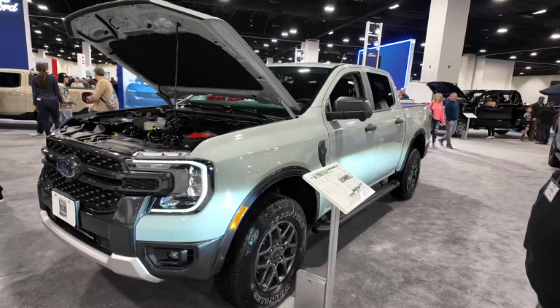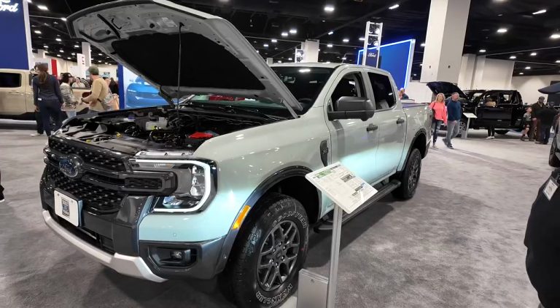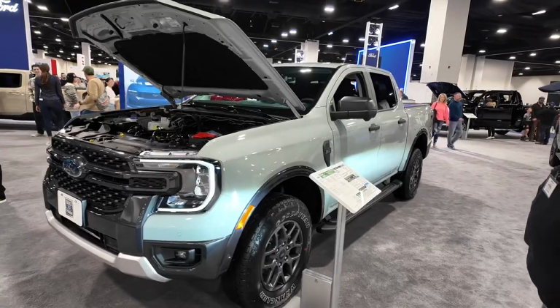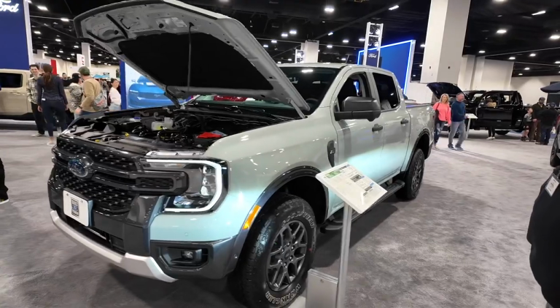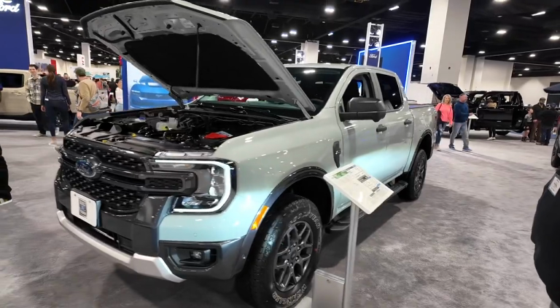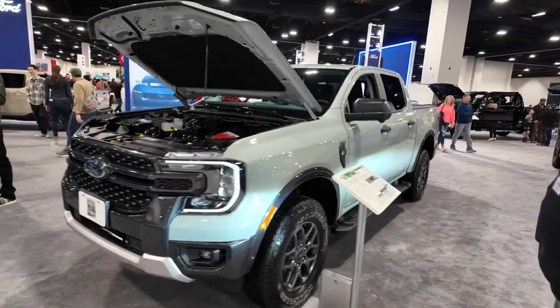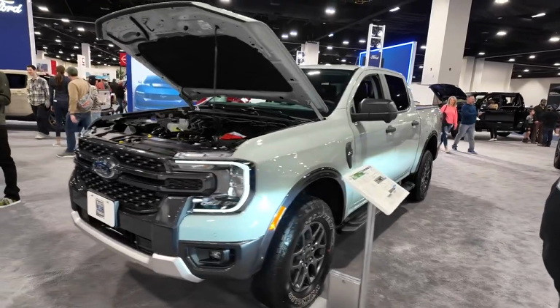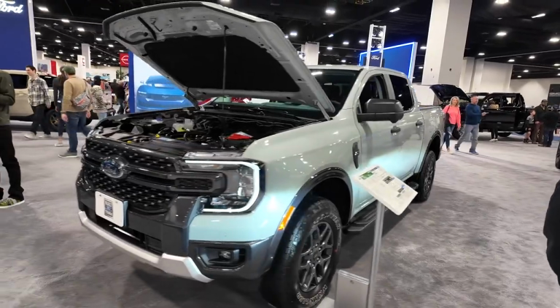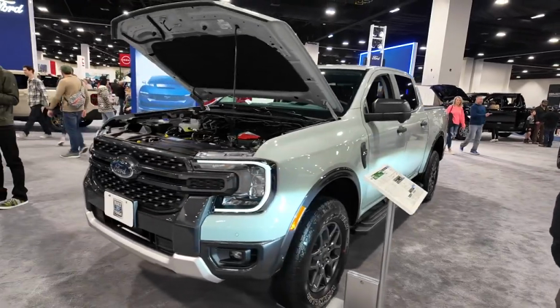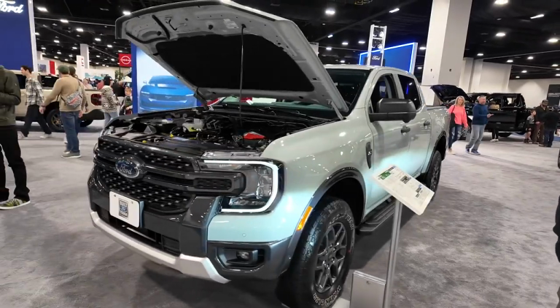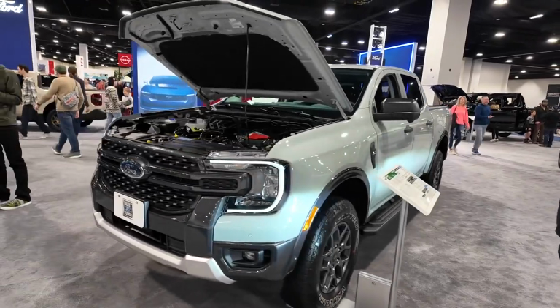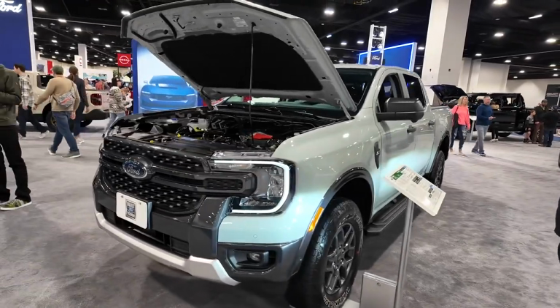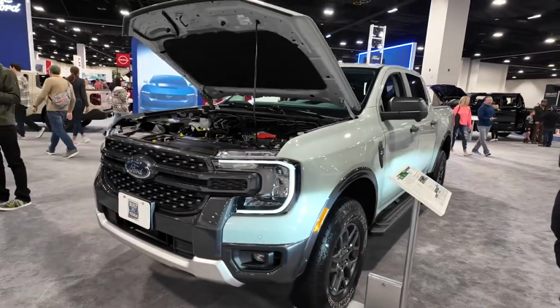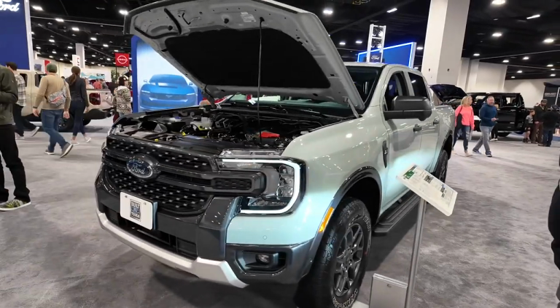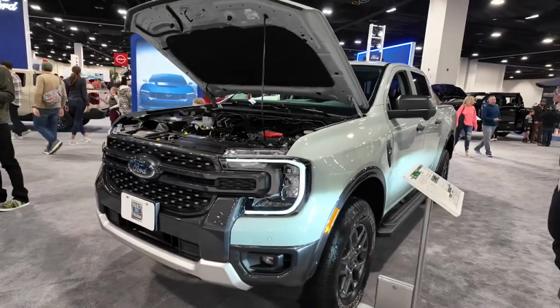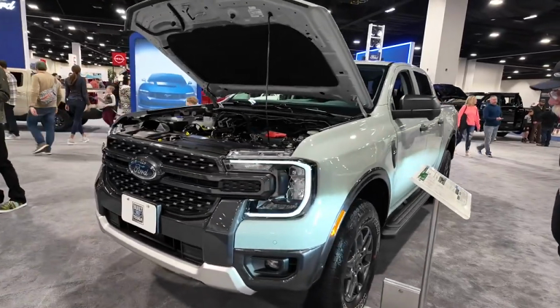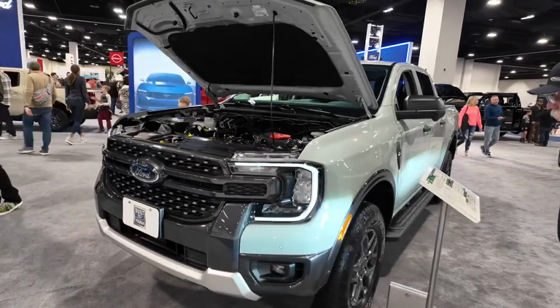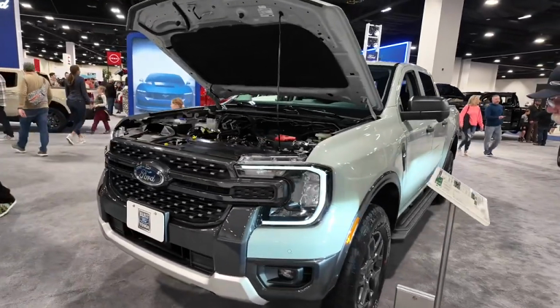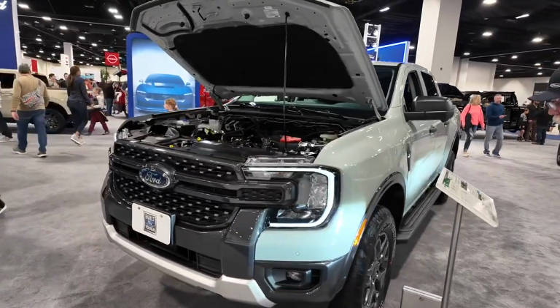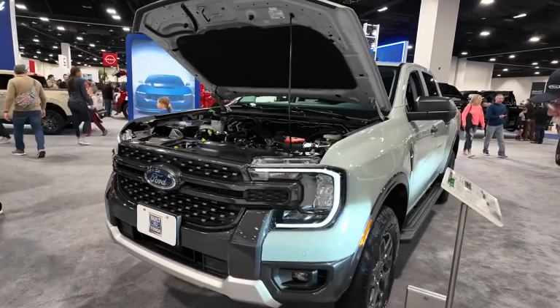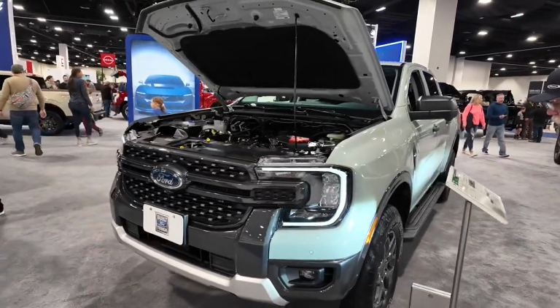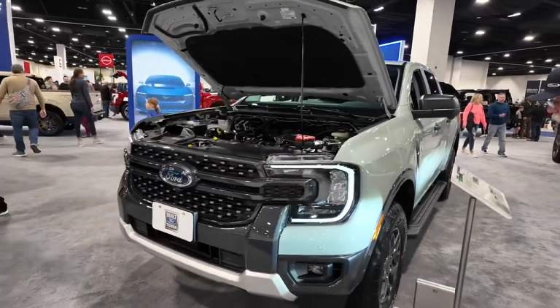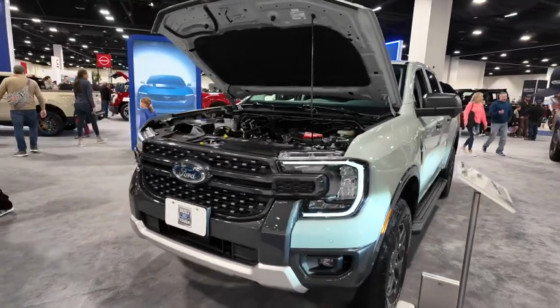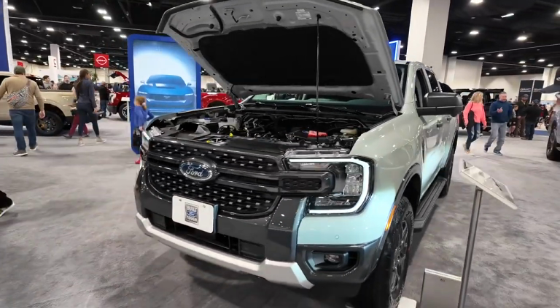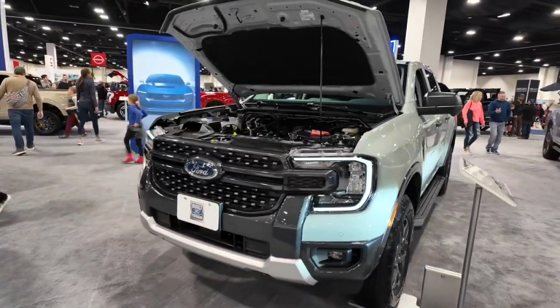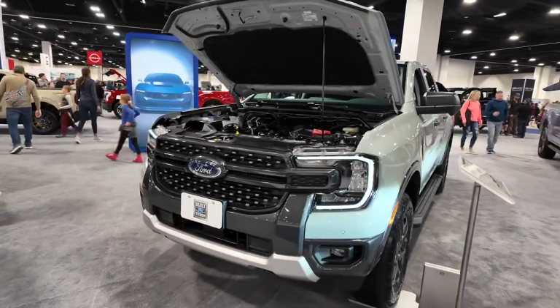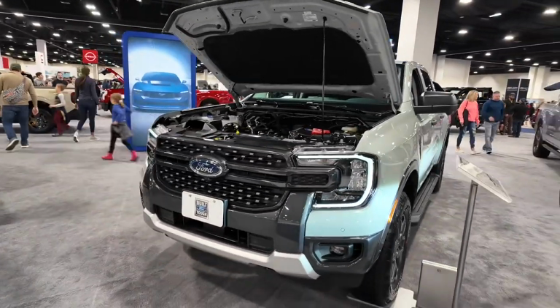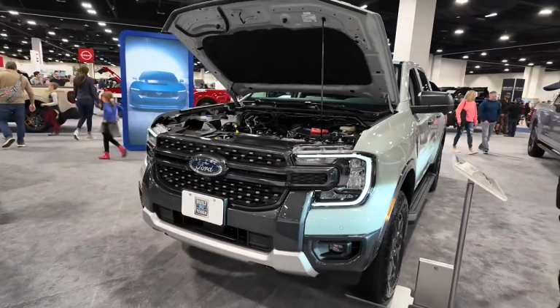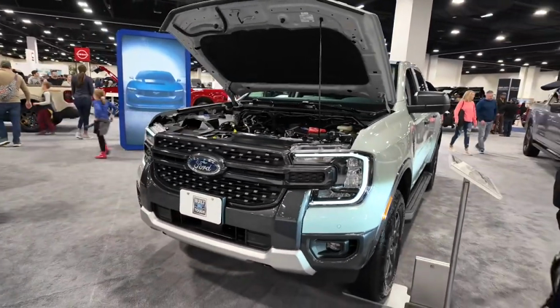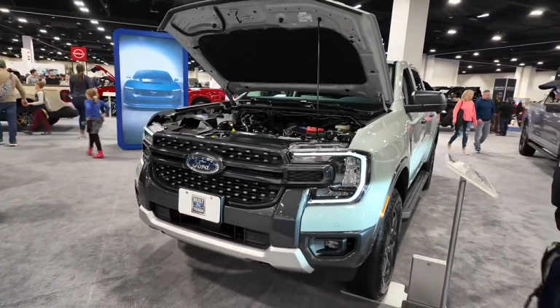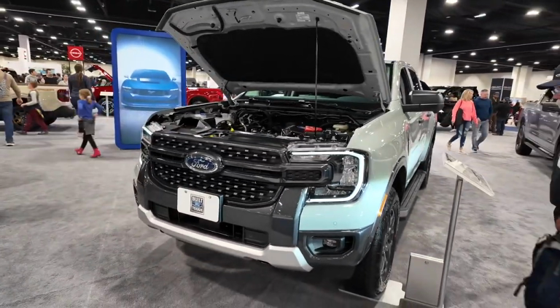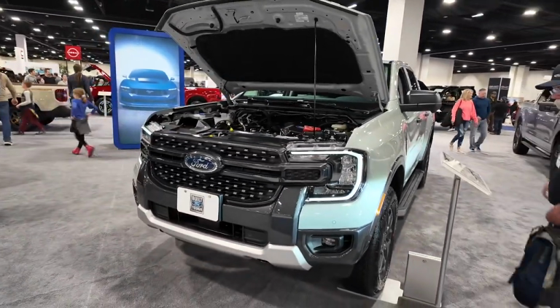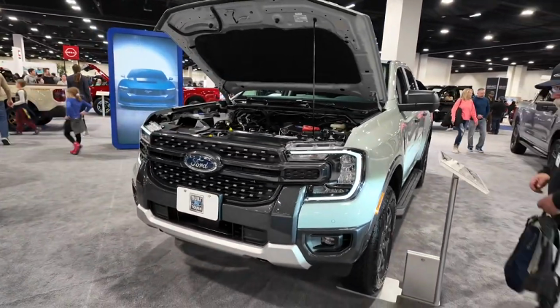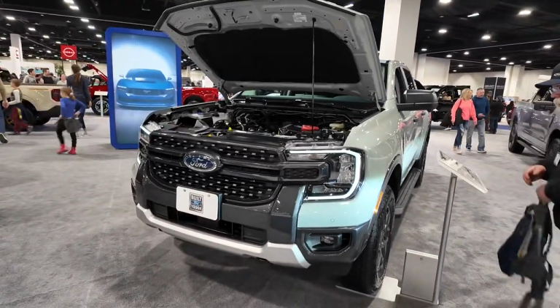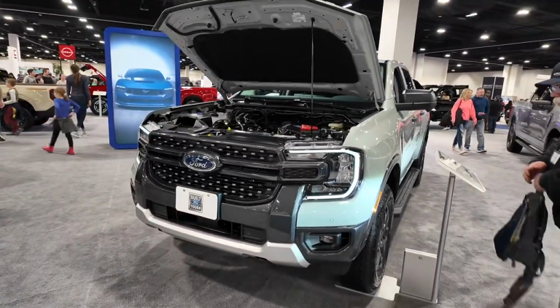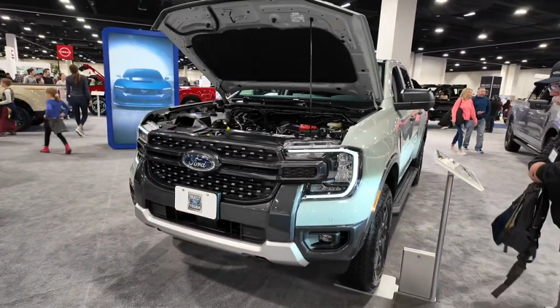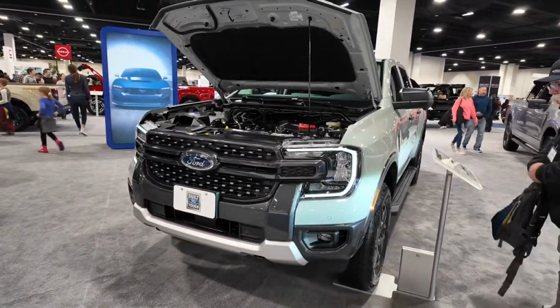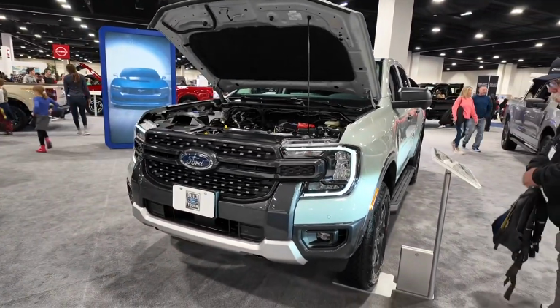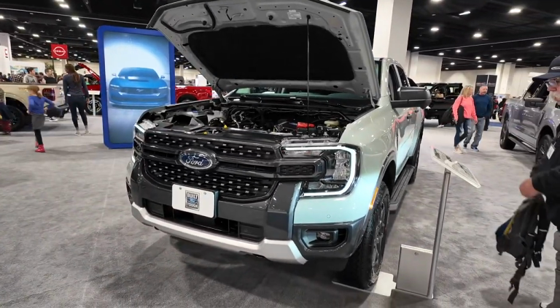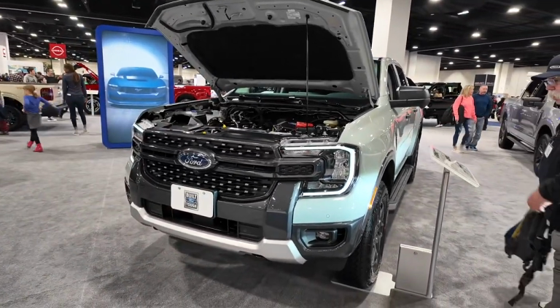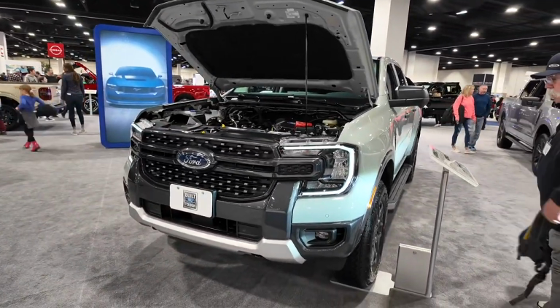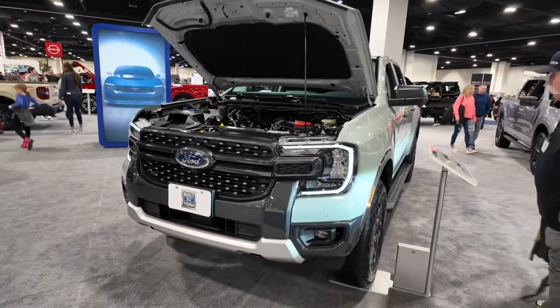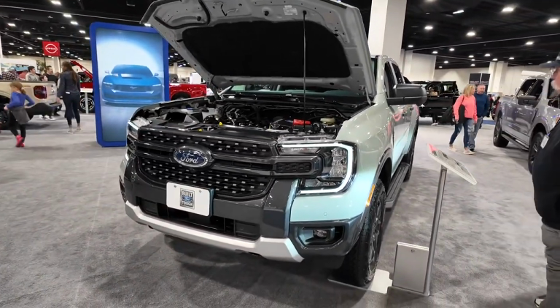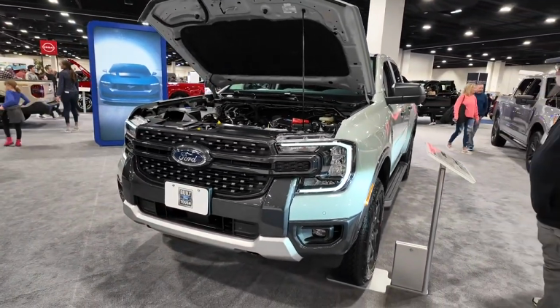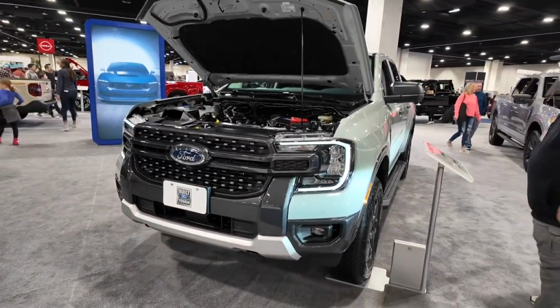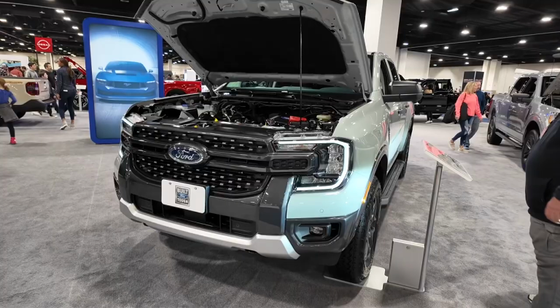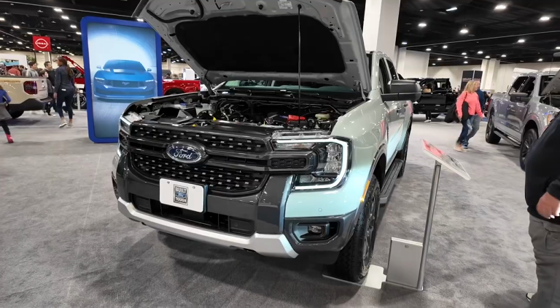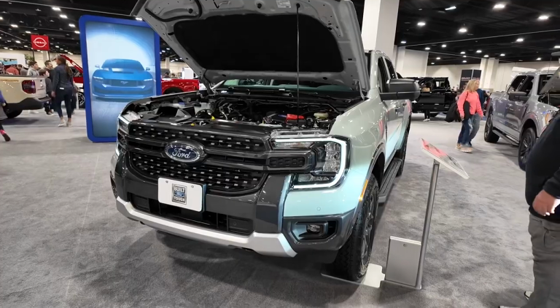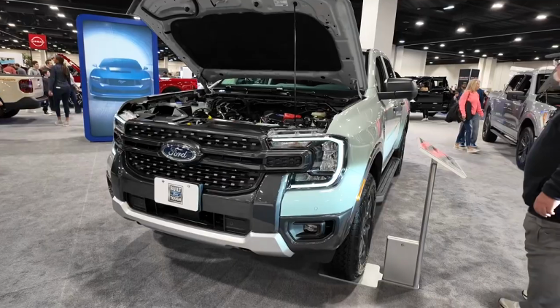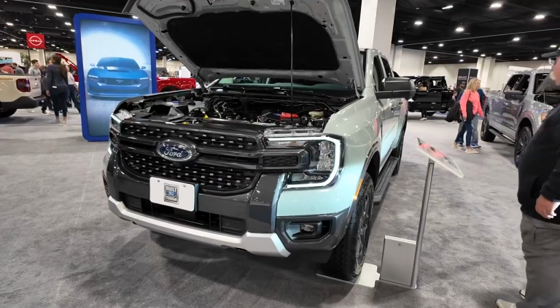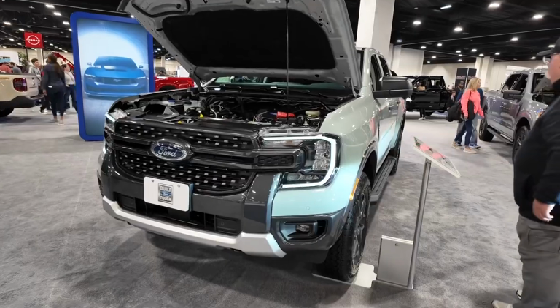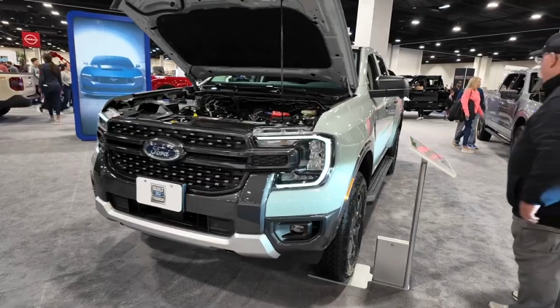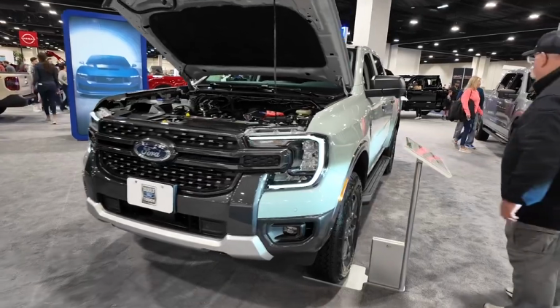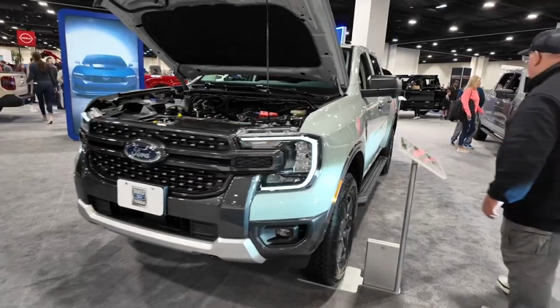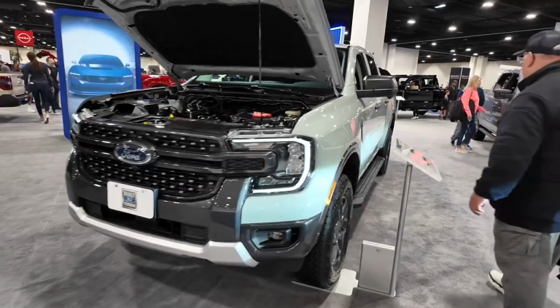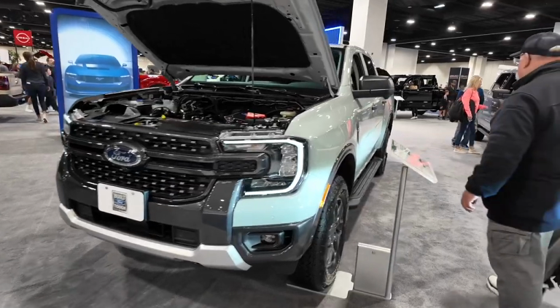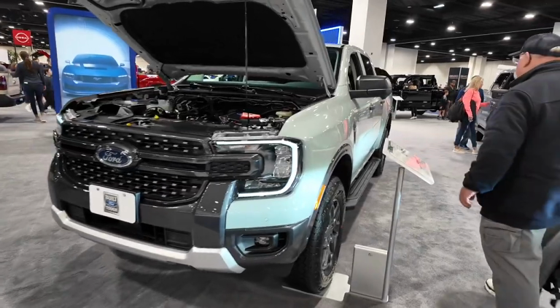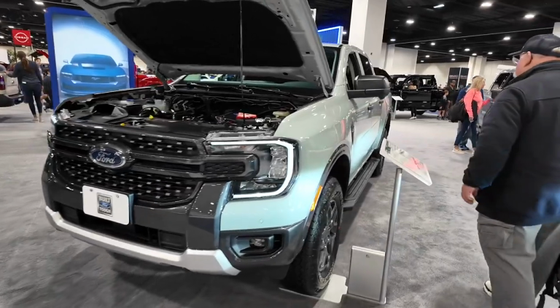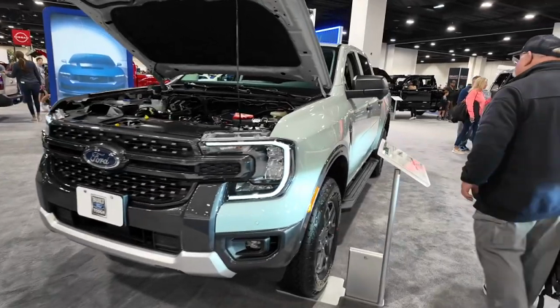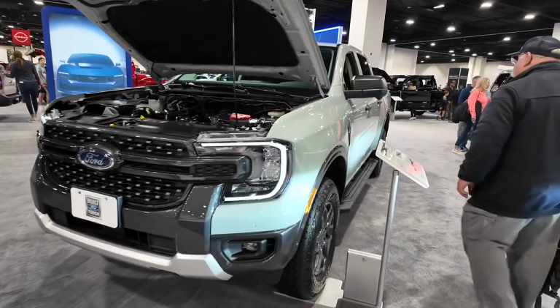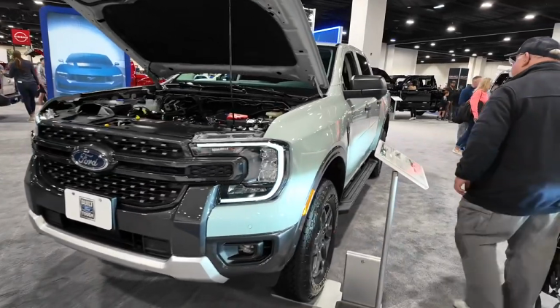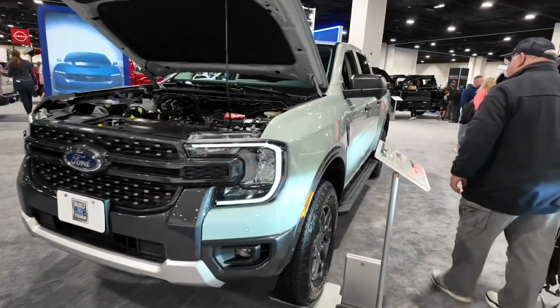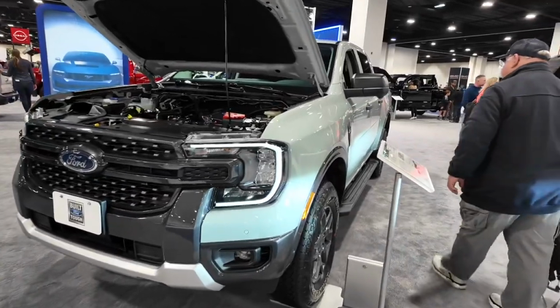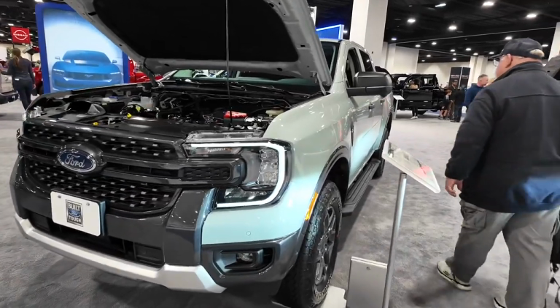All right, here we are at the Denver Auto Show. This is the 2024 Ford Ranger, and this is the XLT trim.